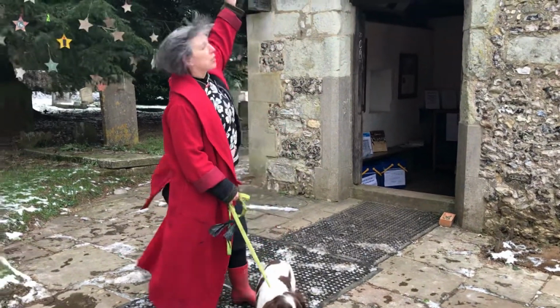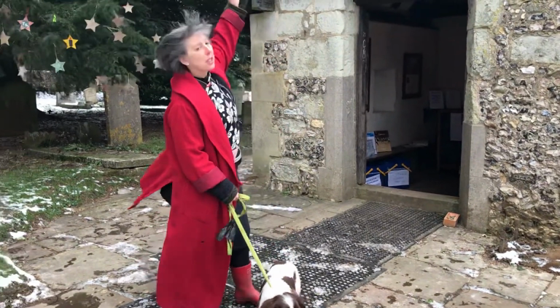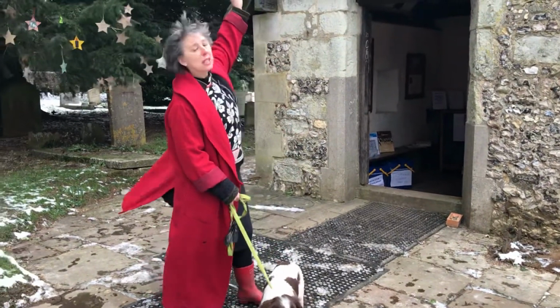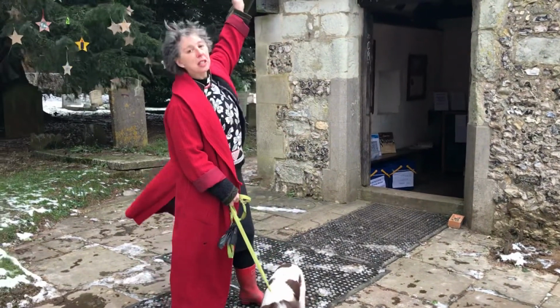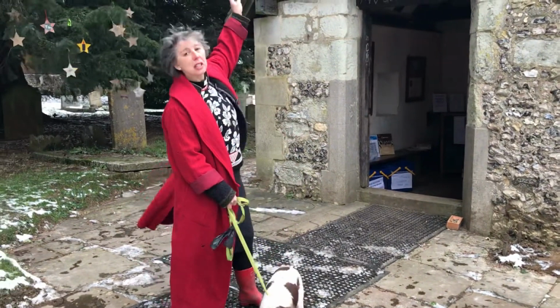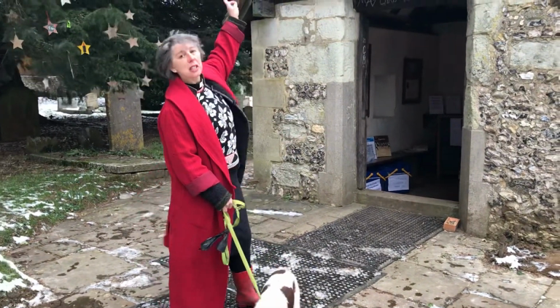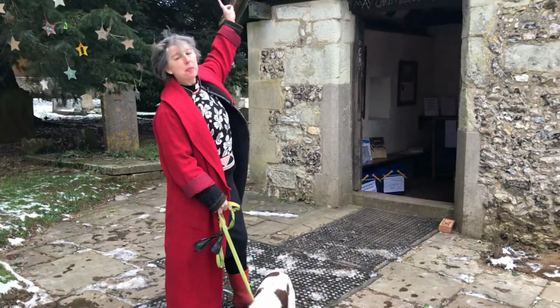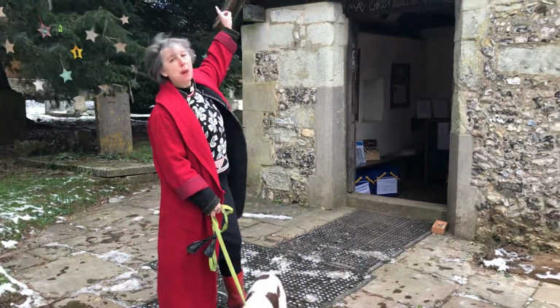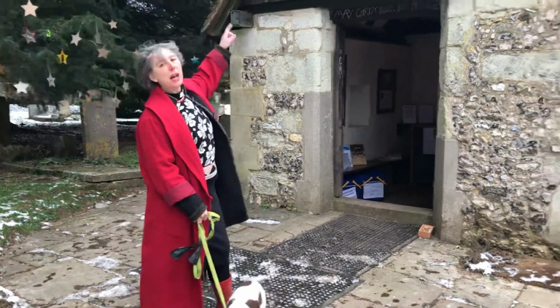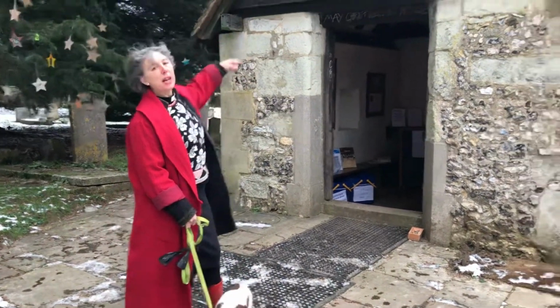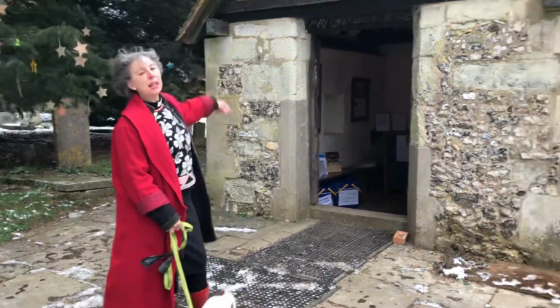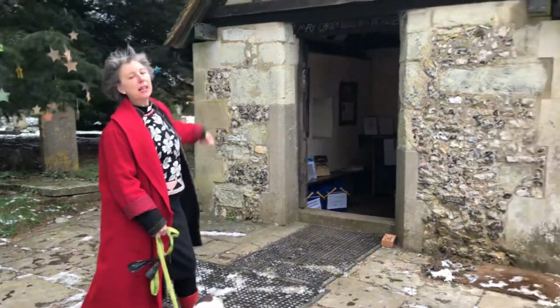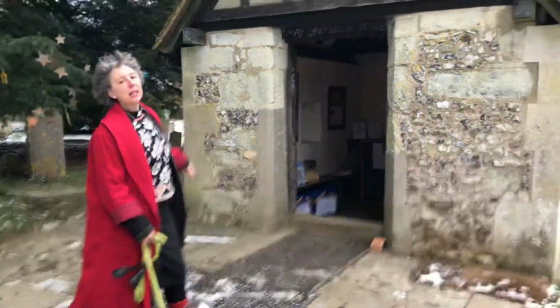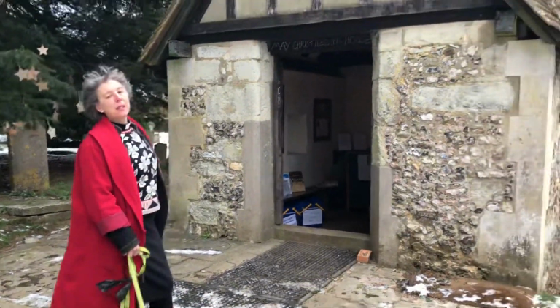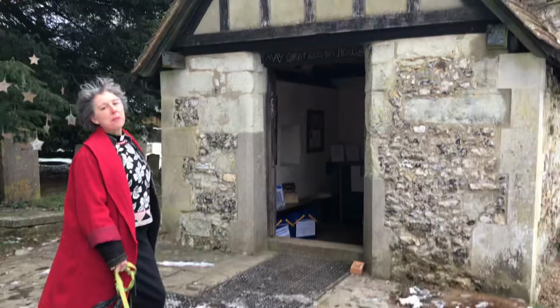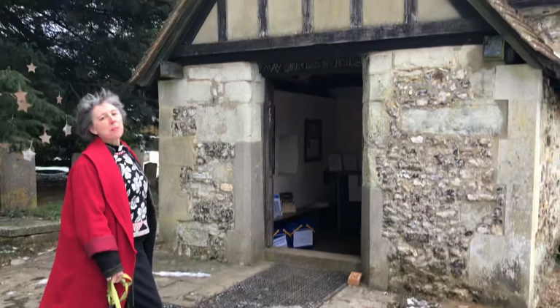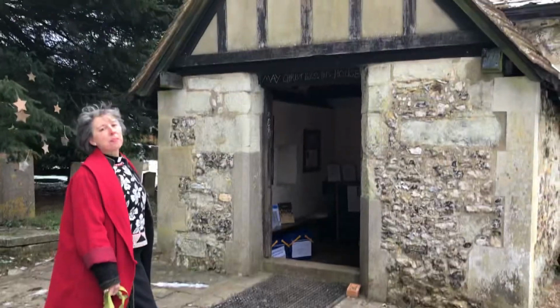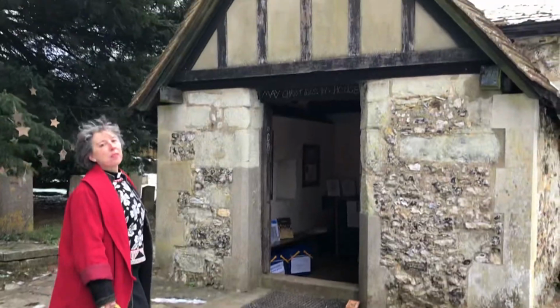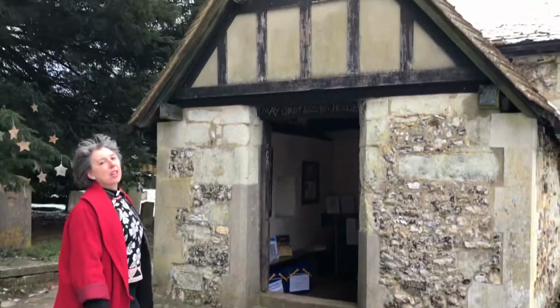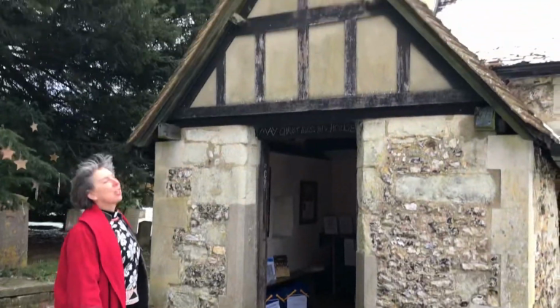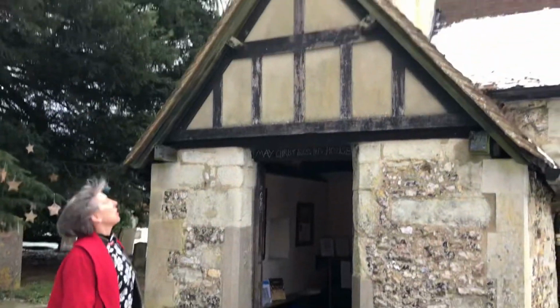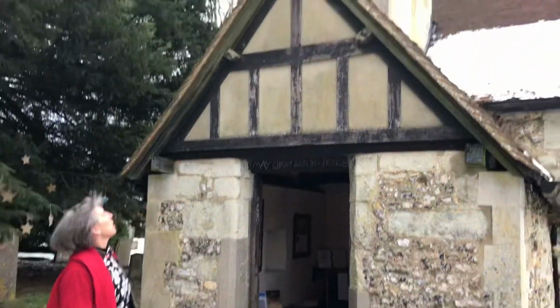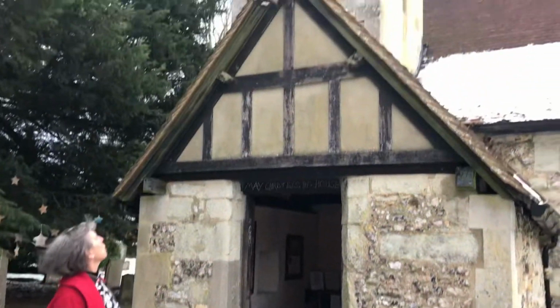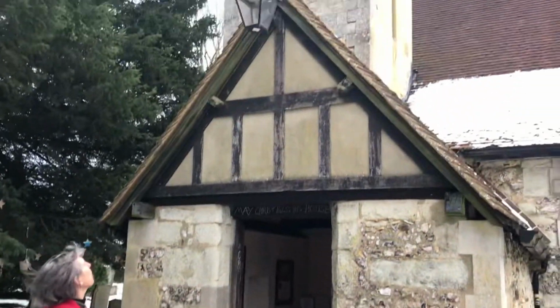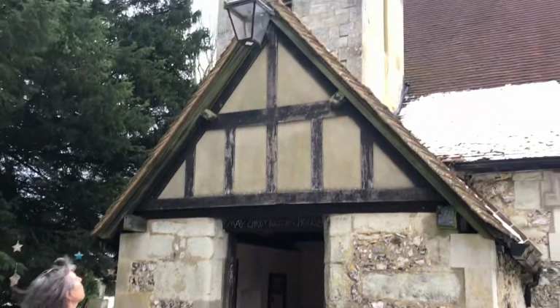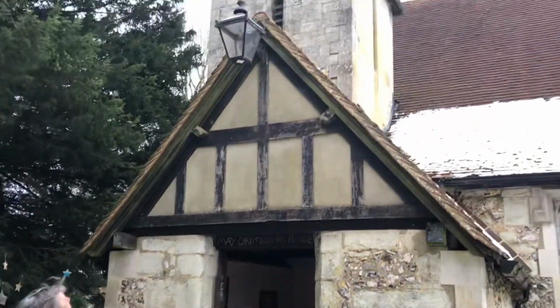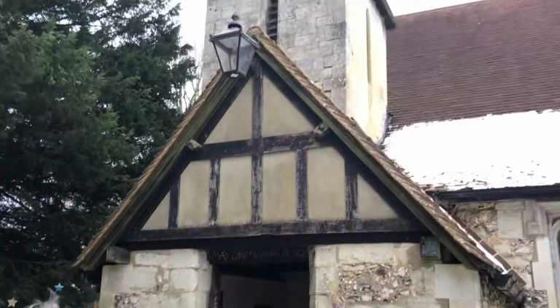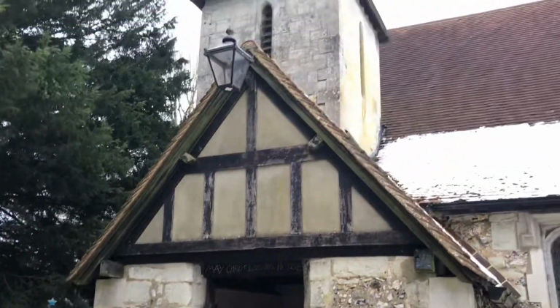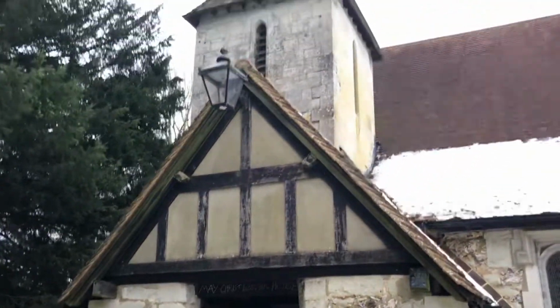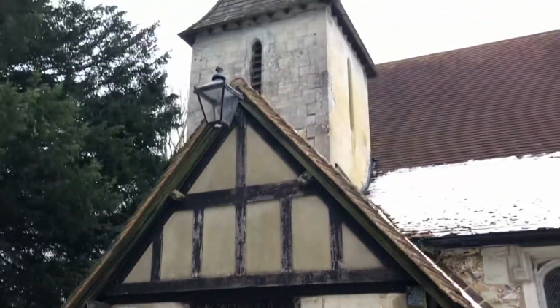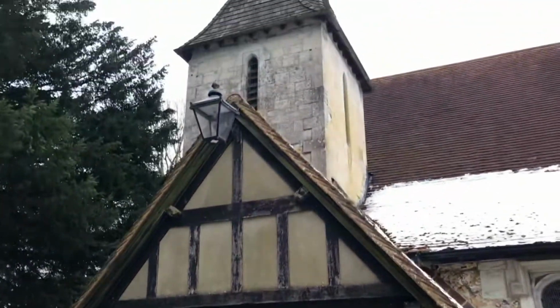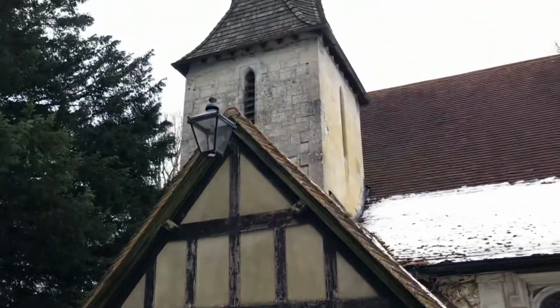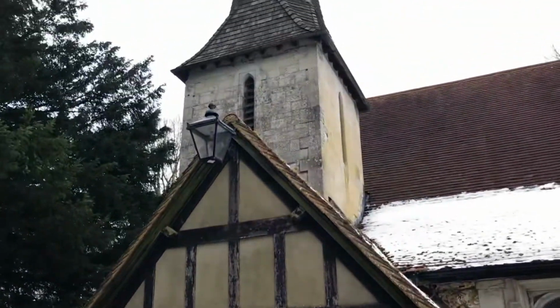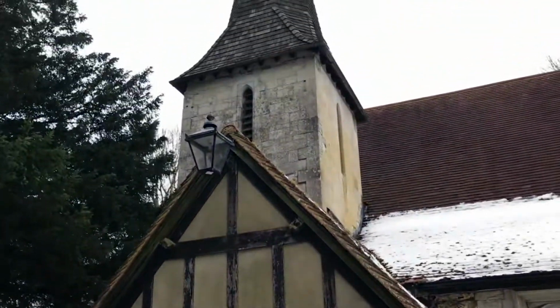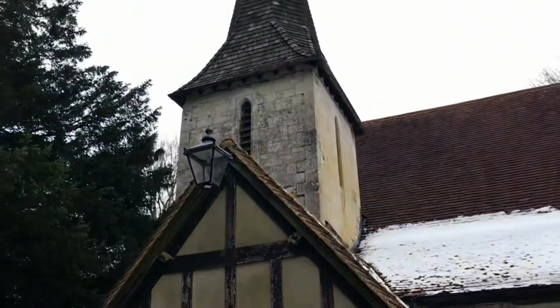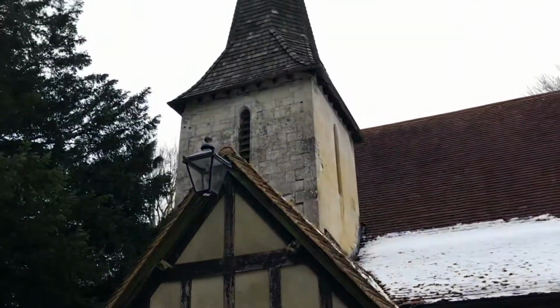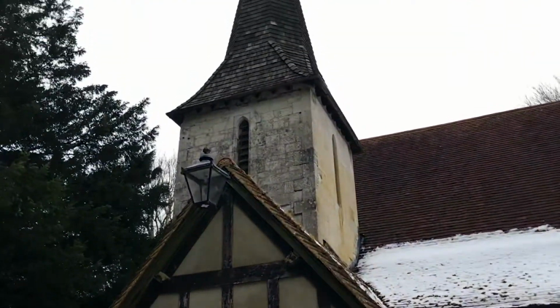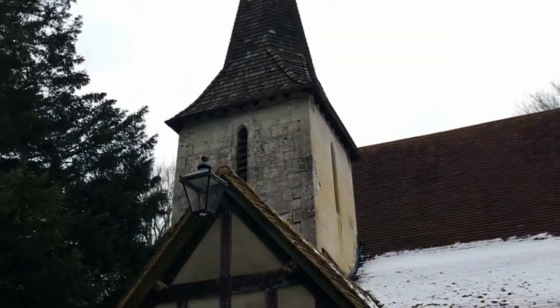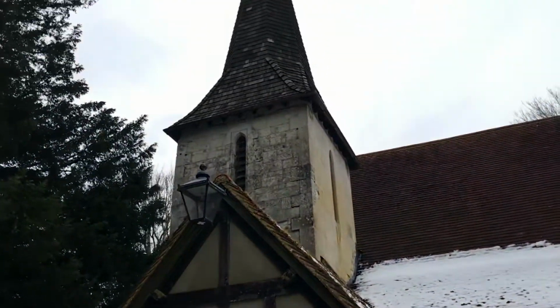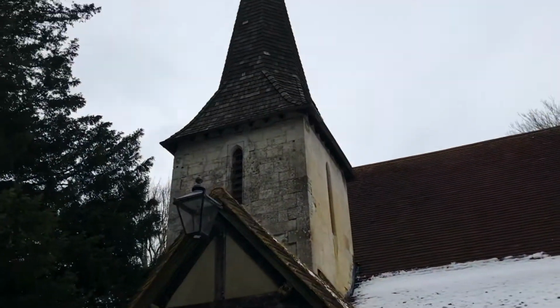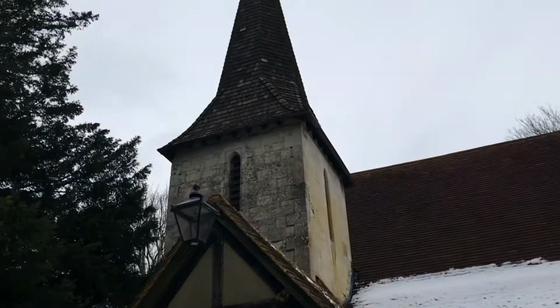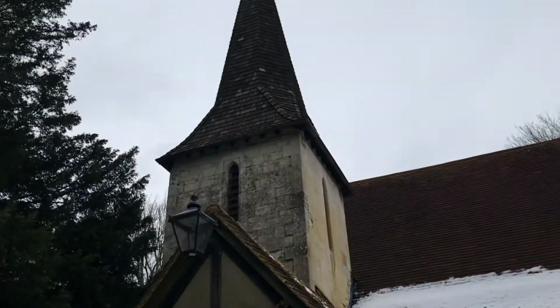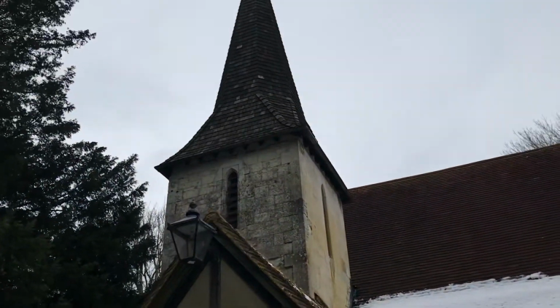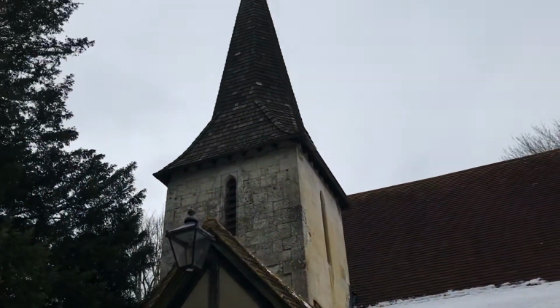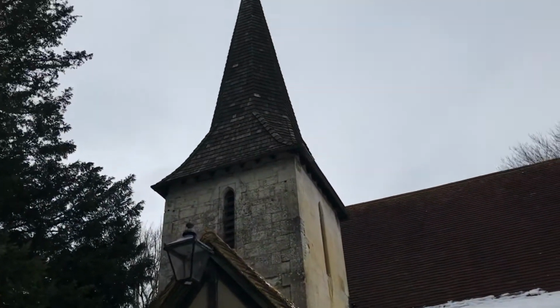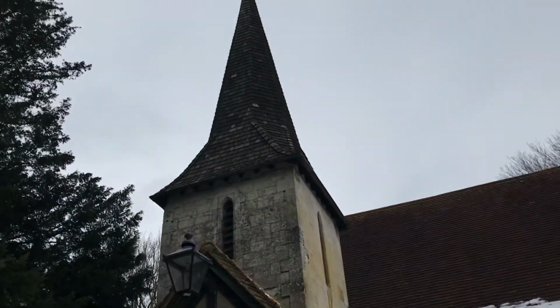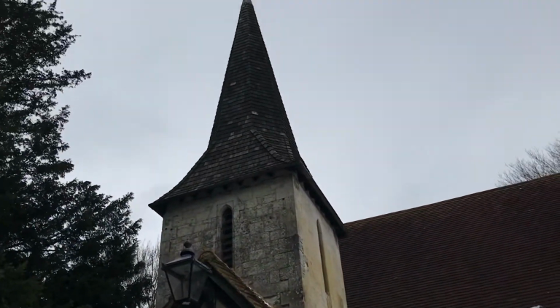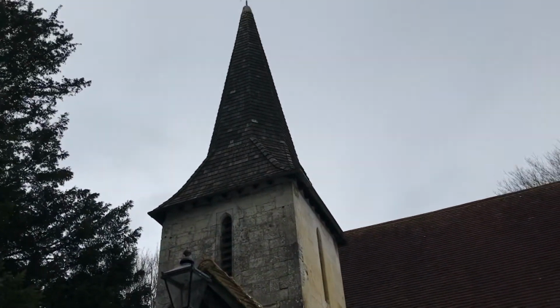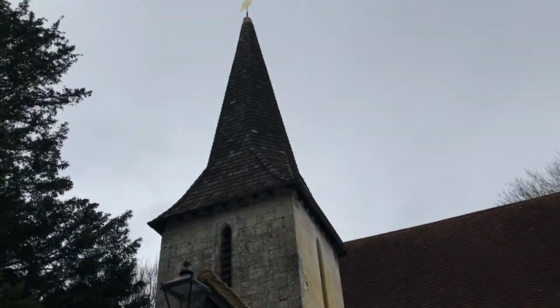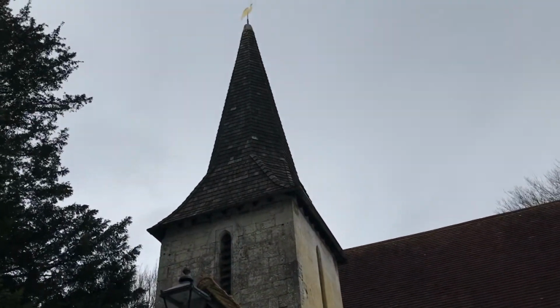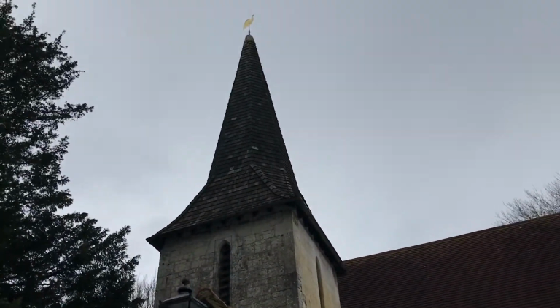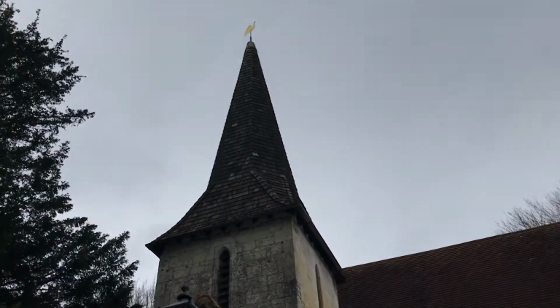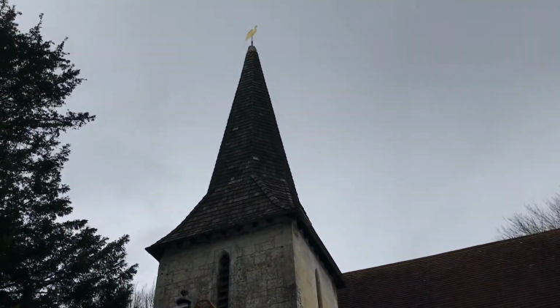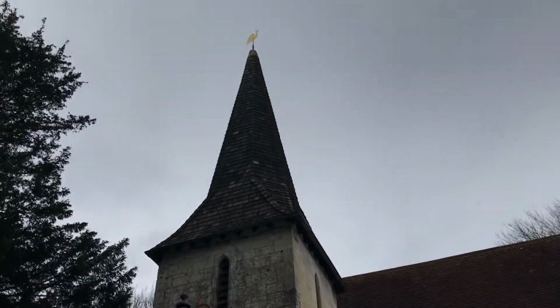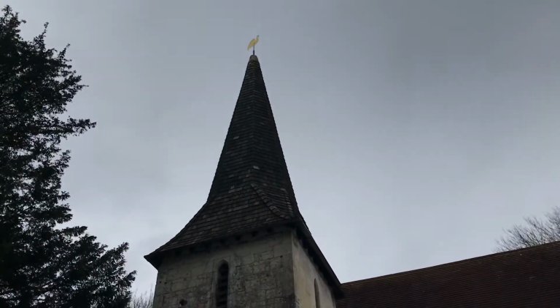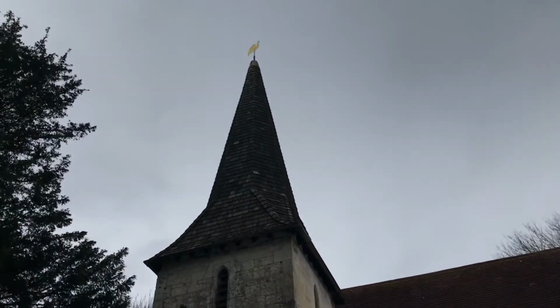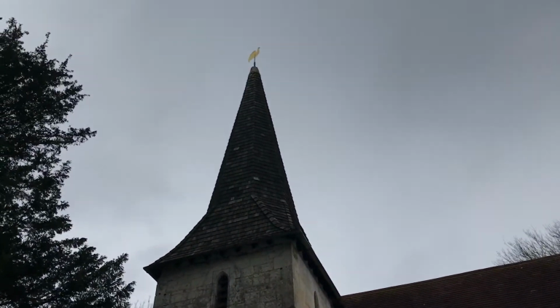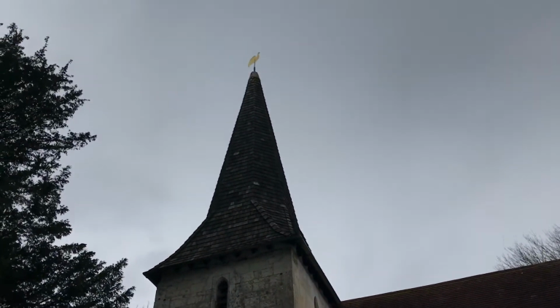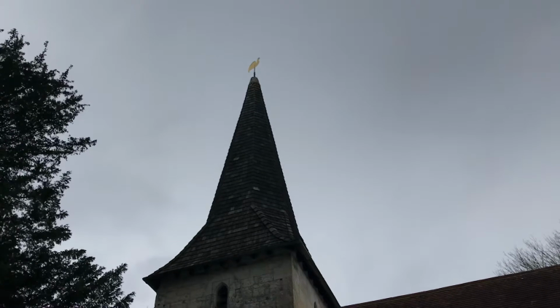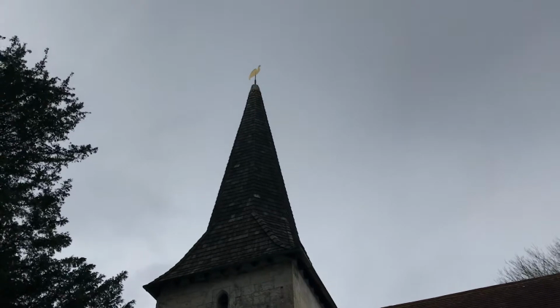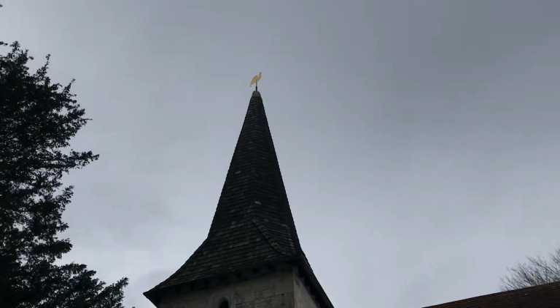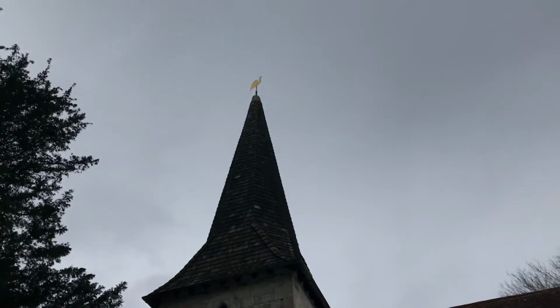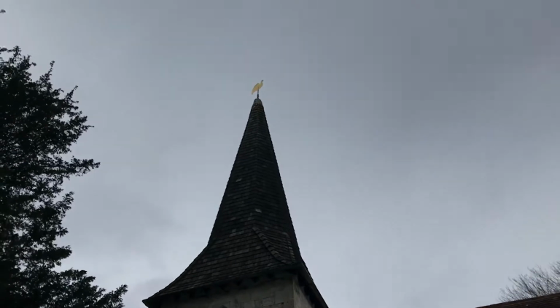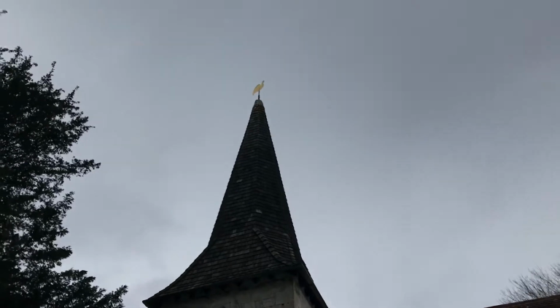You can see there's a spire, and at the top of the spire there's a cockerel weathervane.